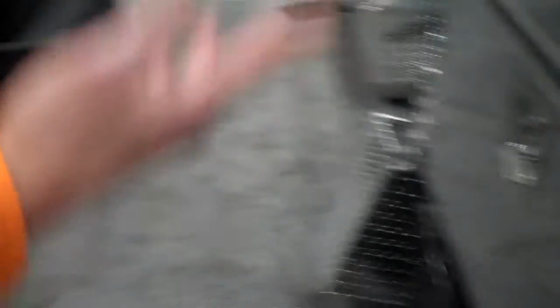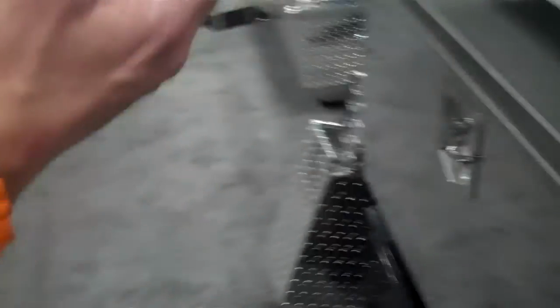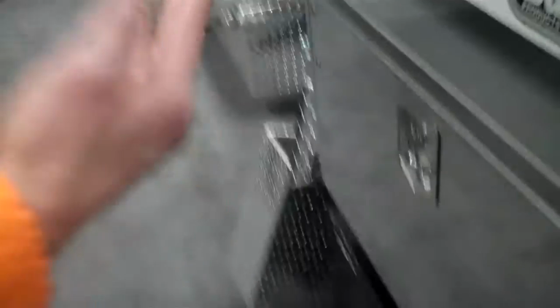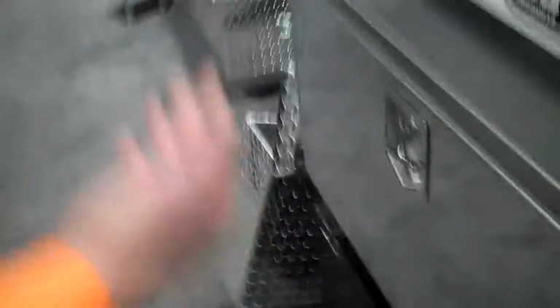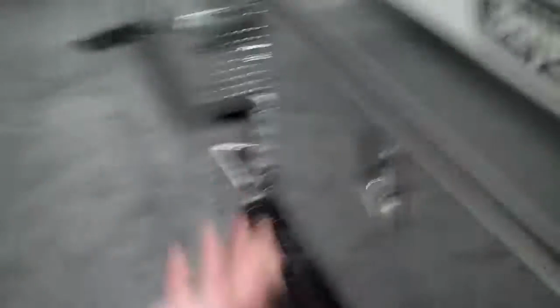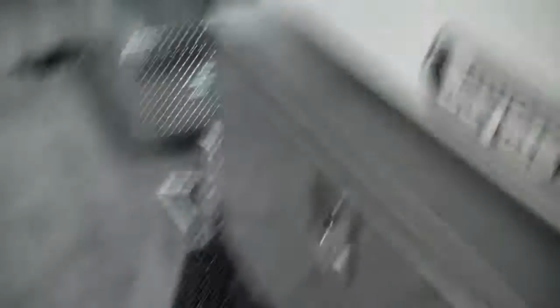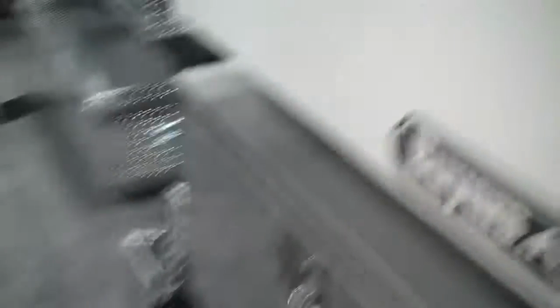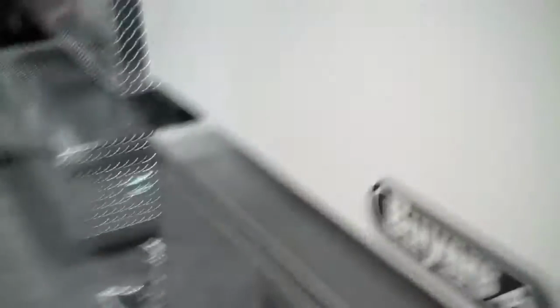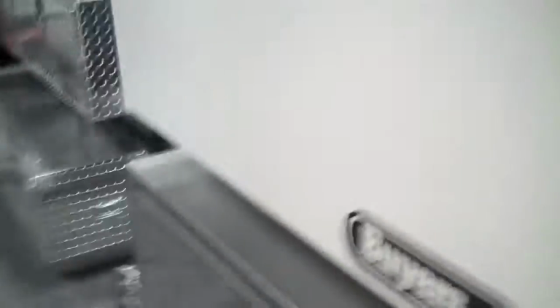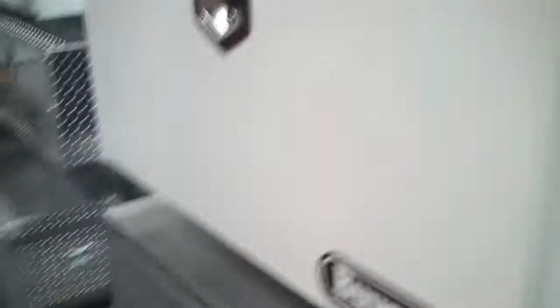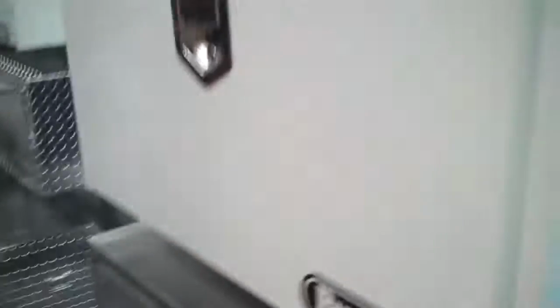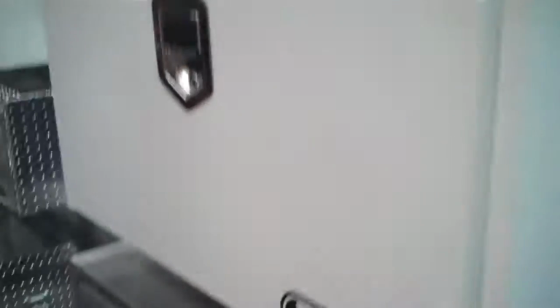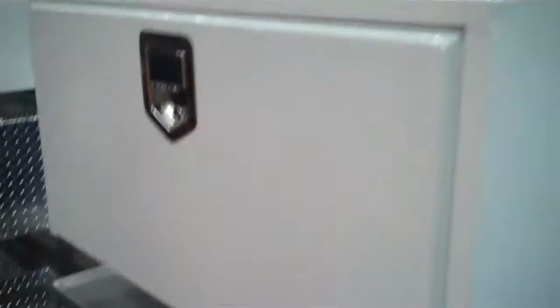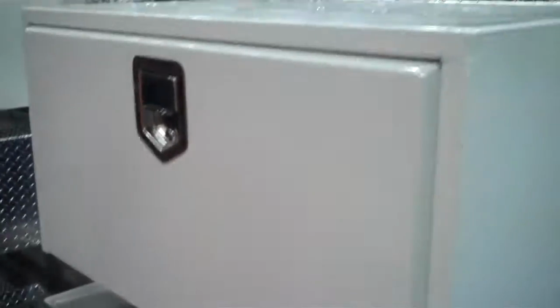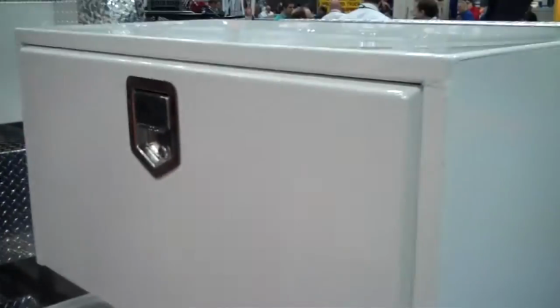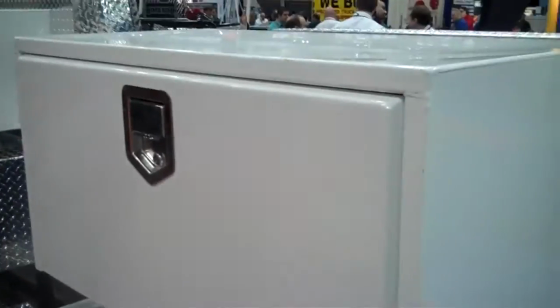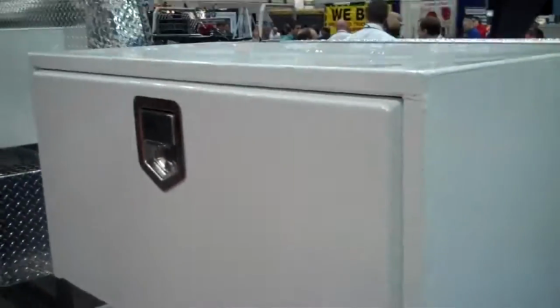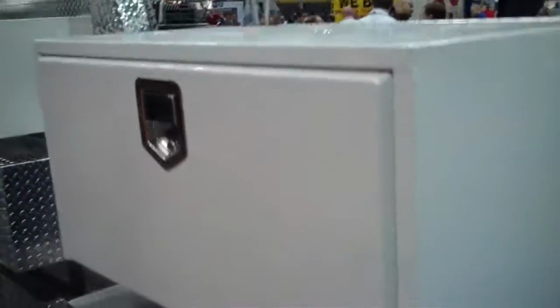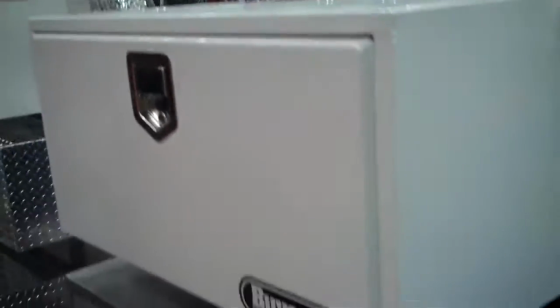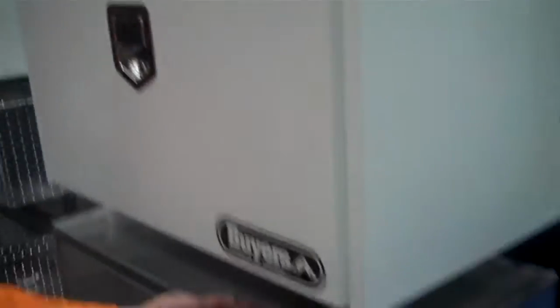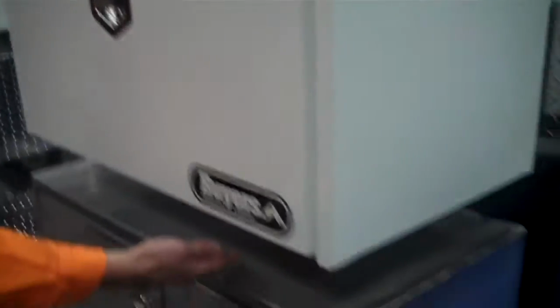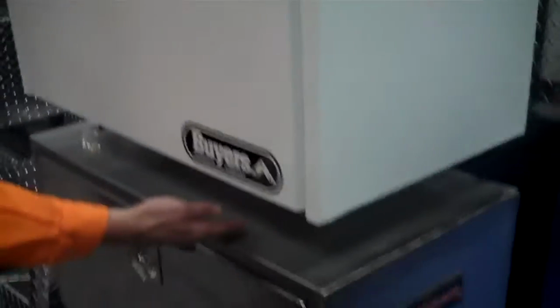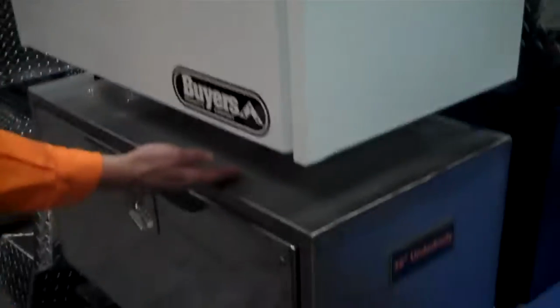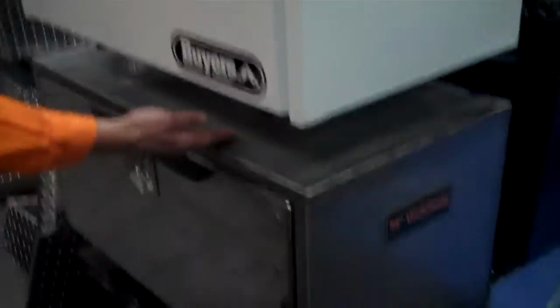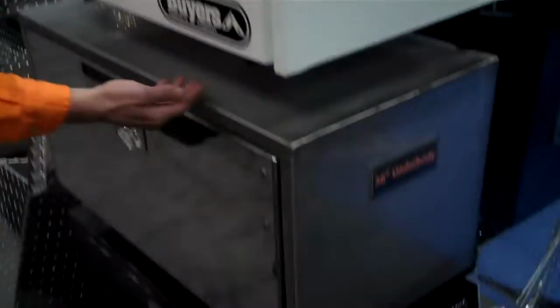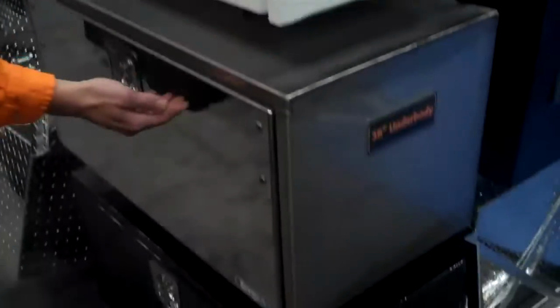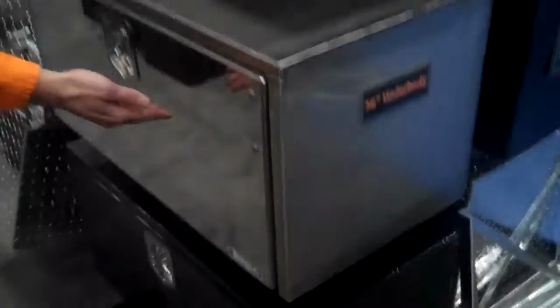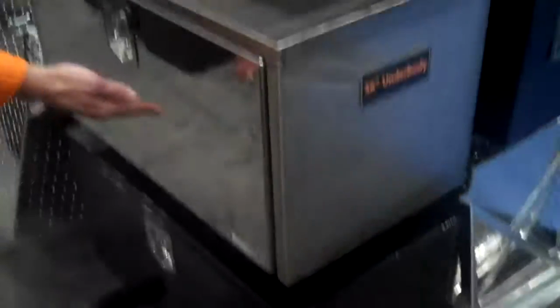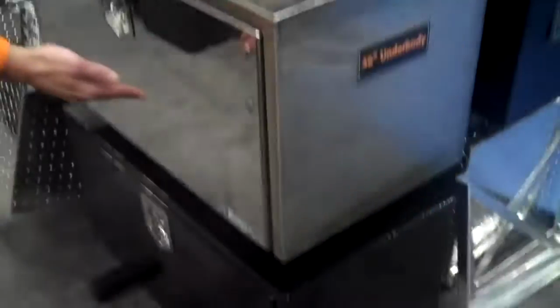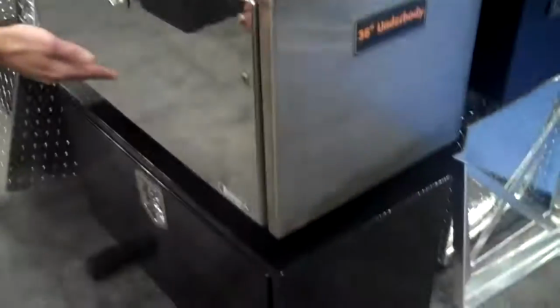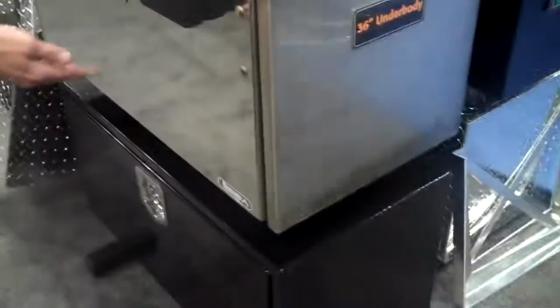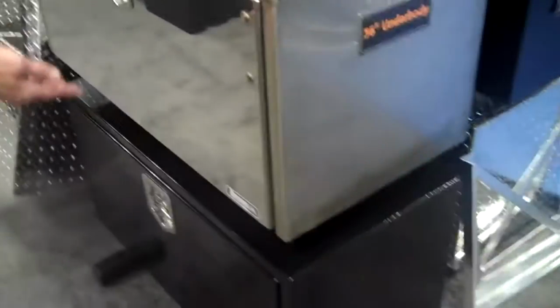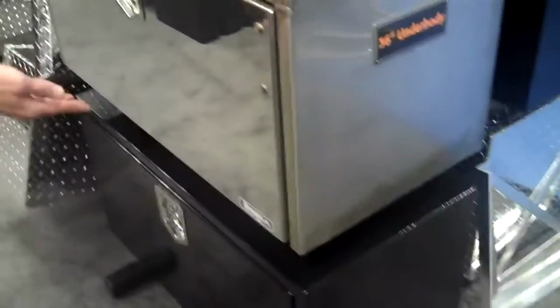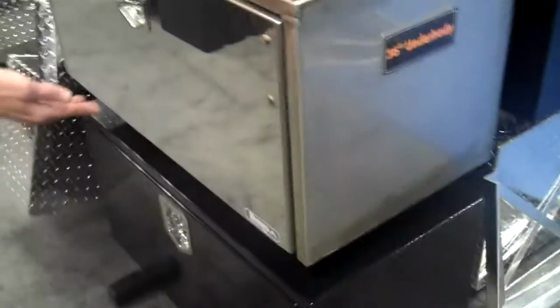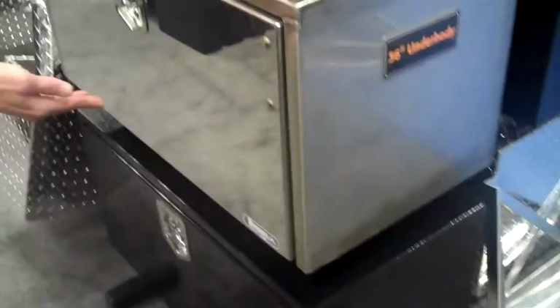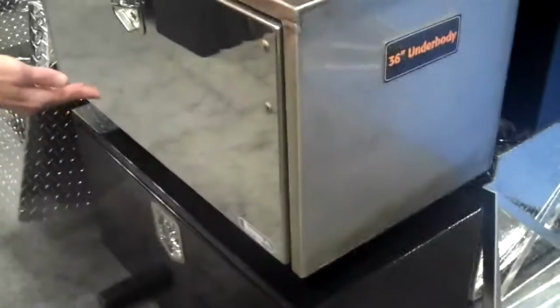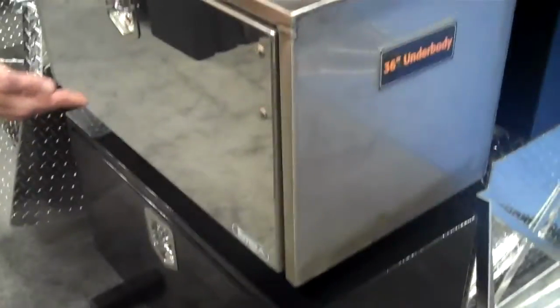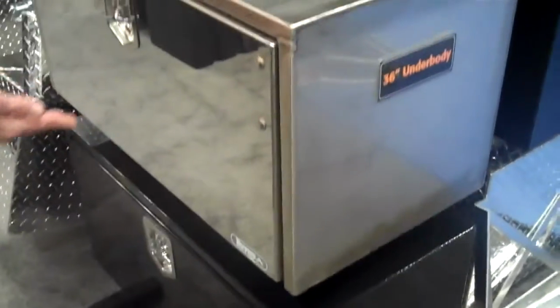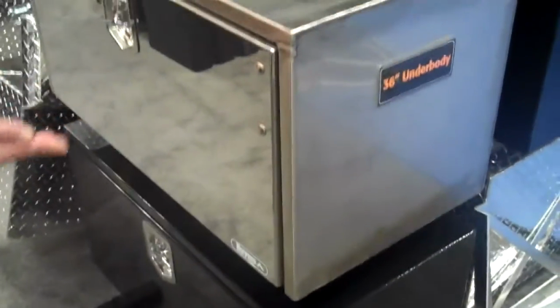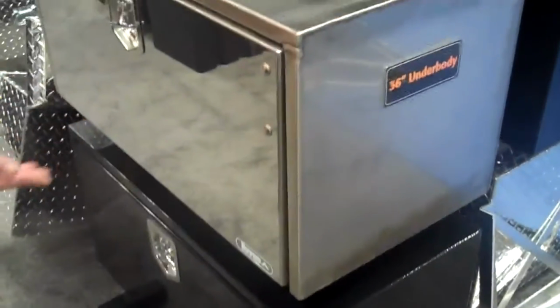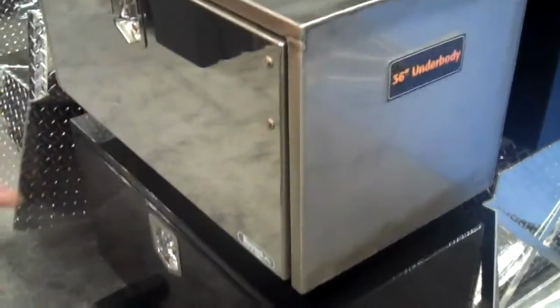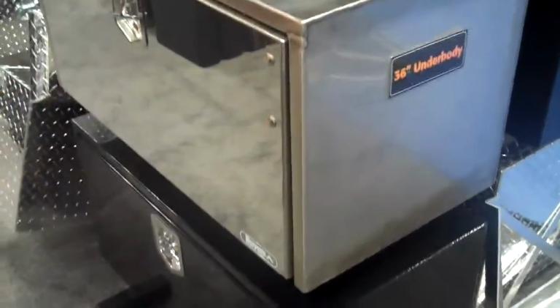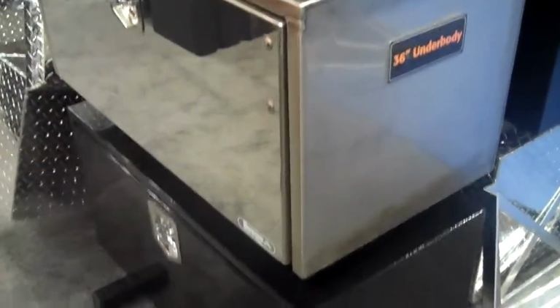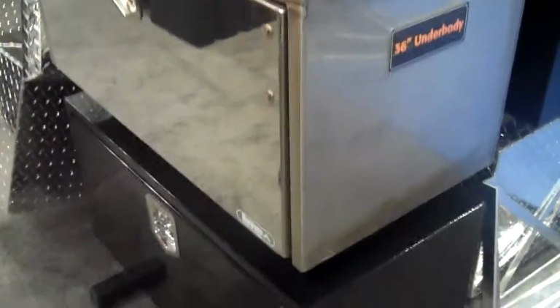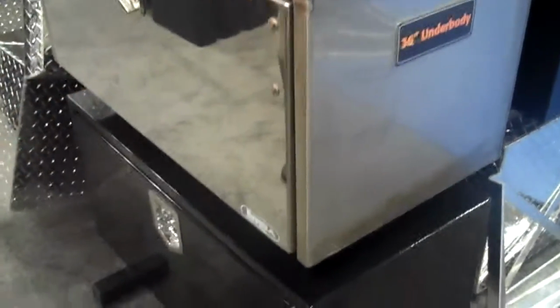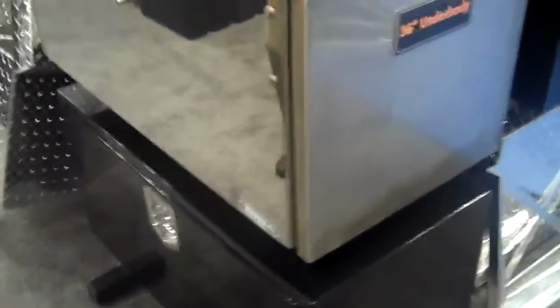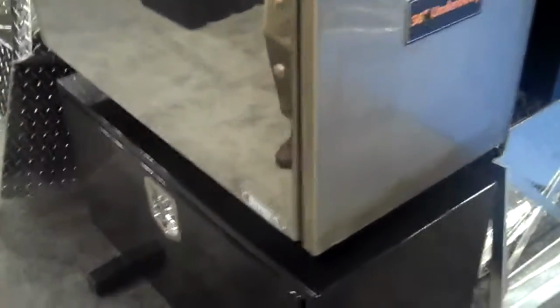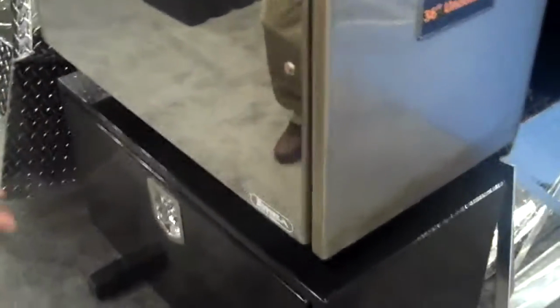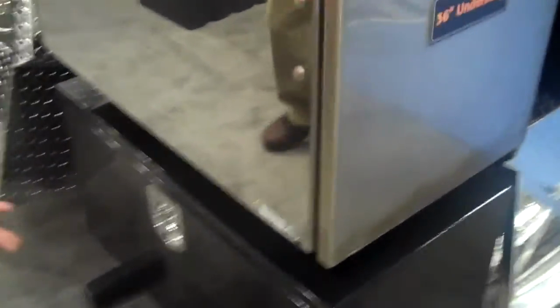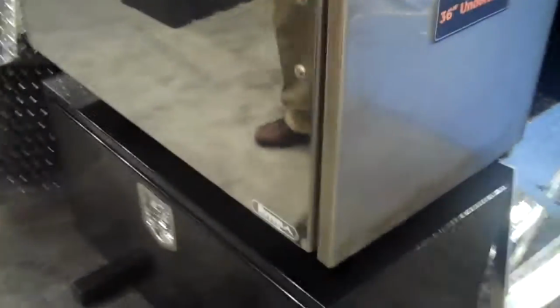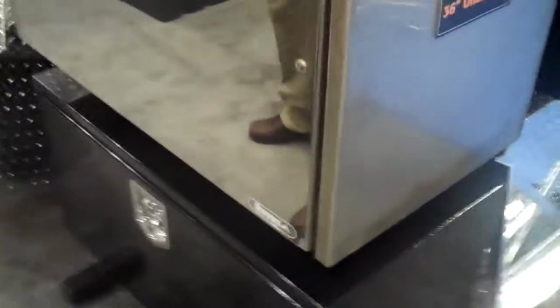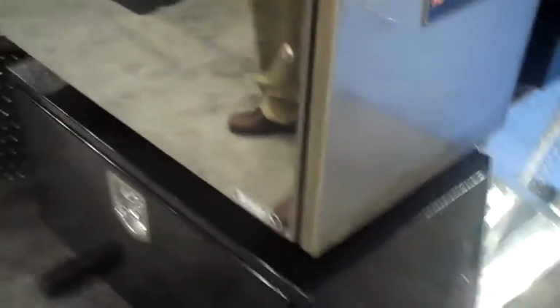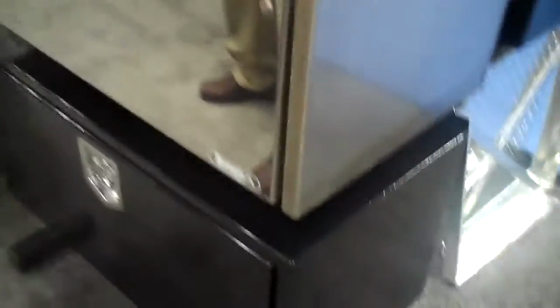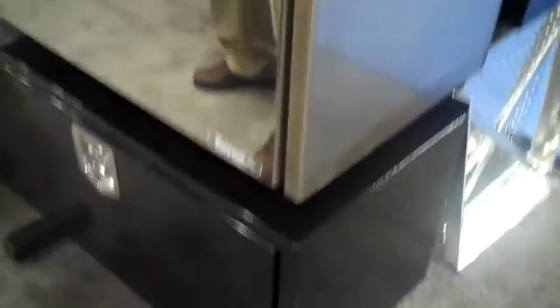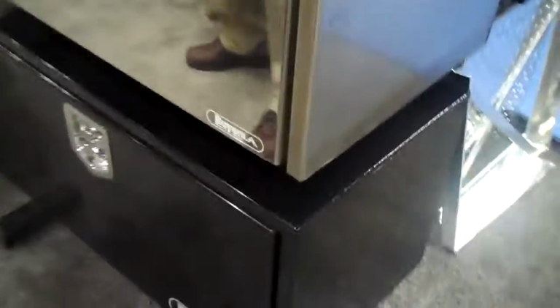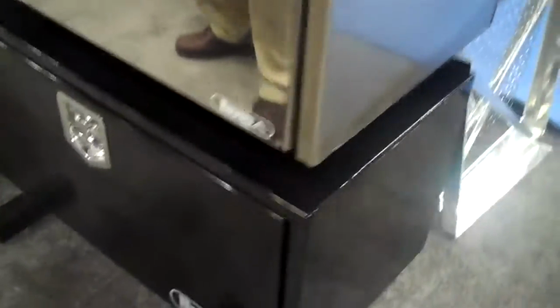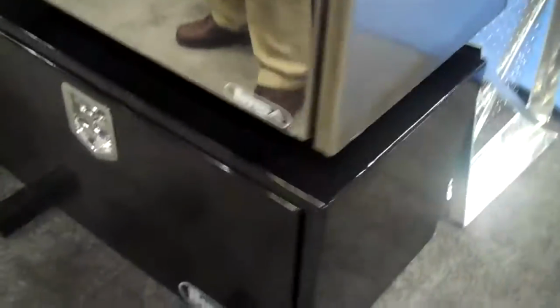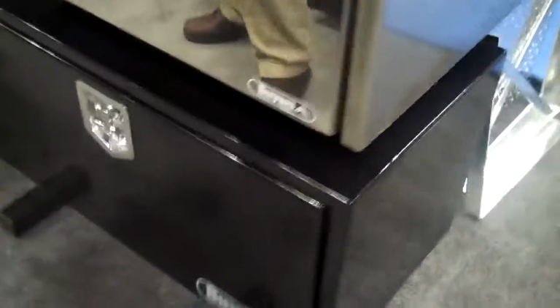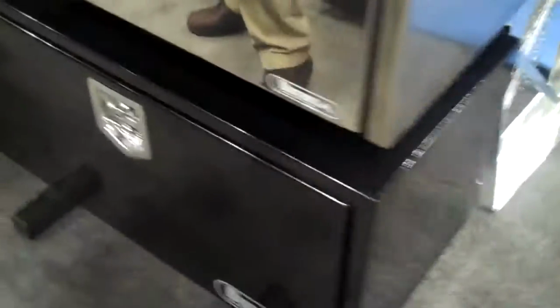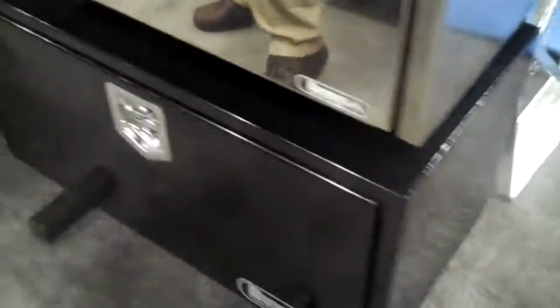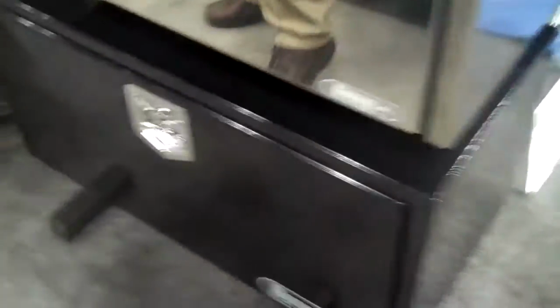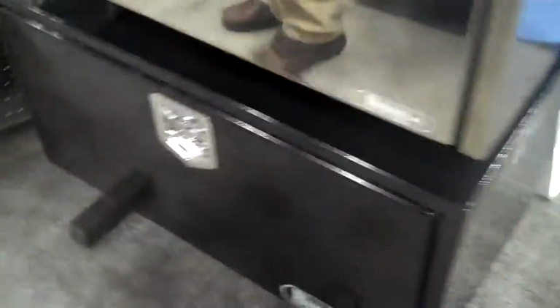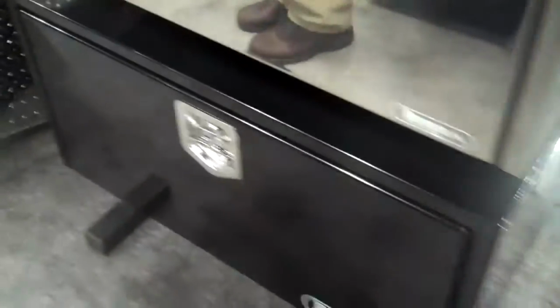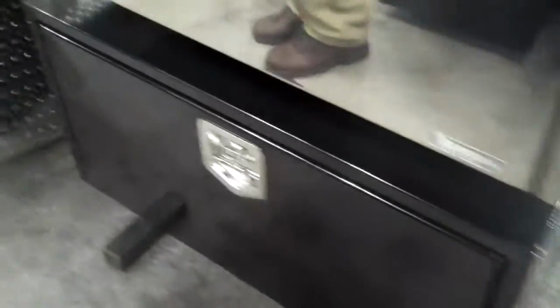Different sizes and configurations. Stainless steel, the polished stainless steel door — and again, the black powder coat finish here.